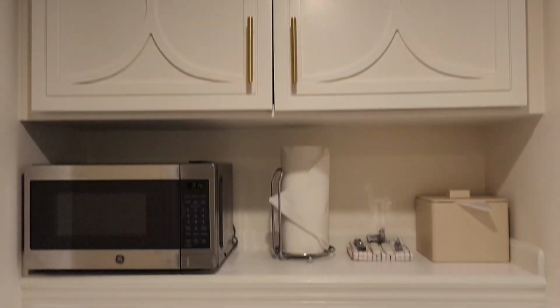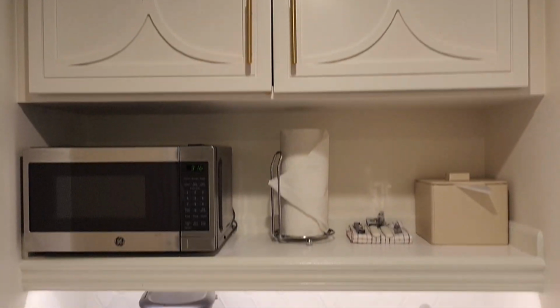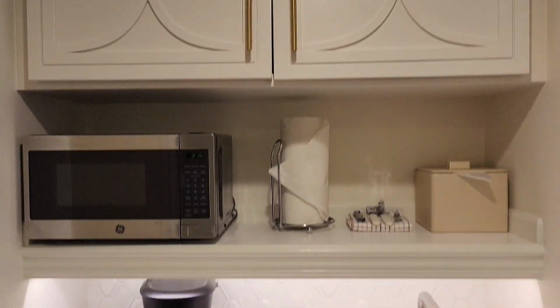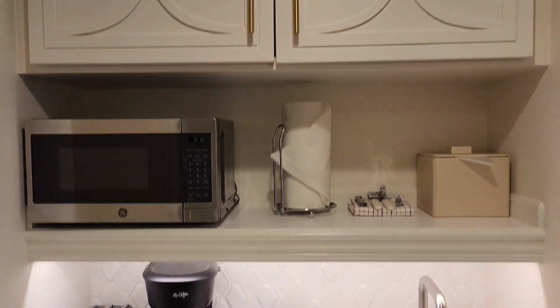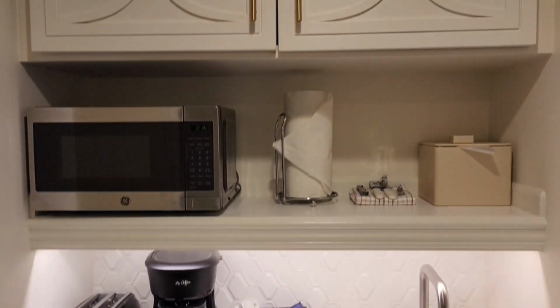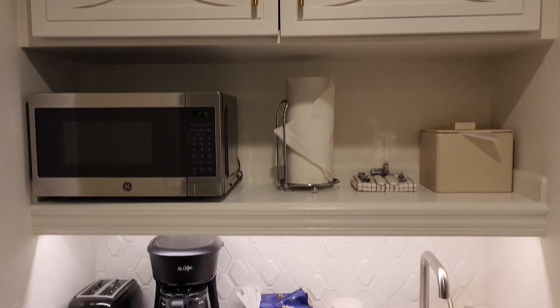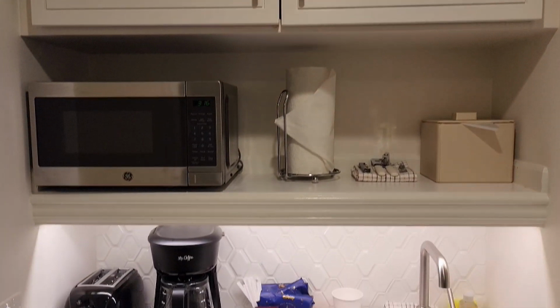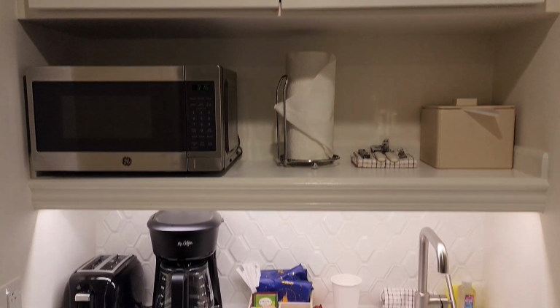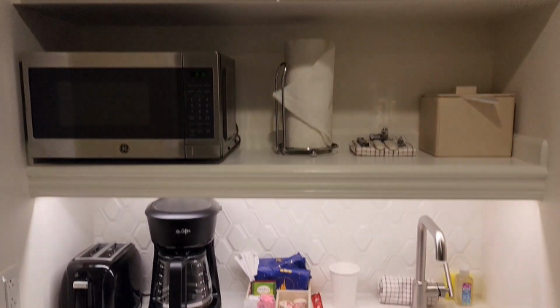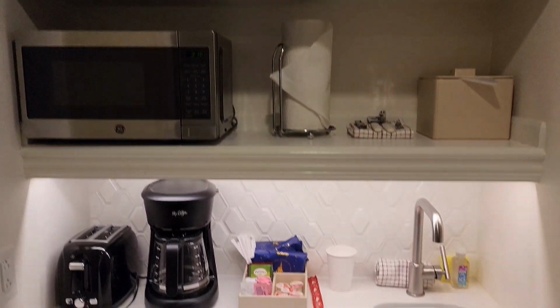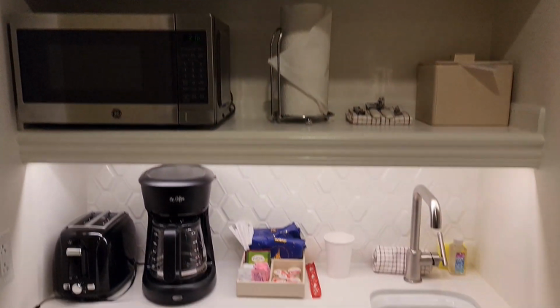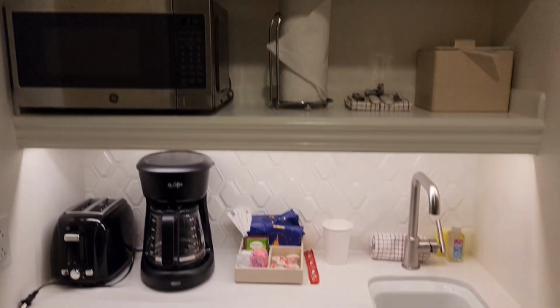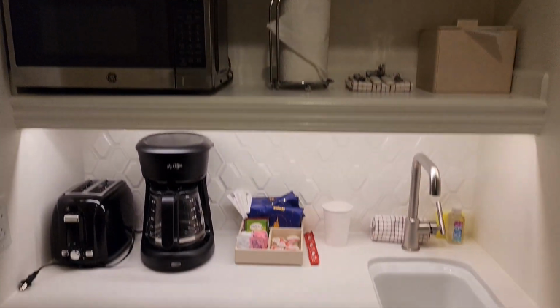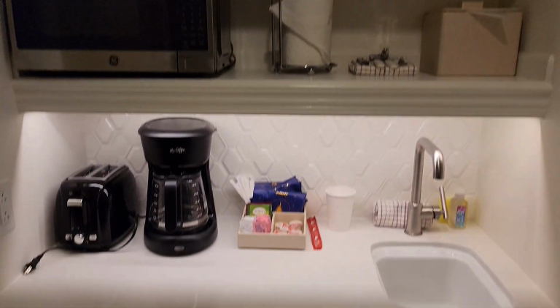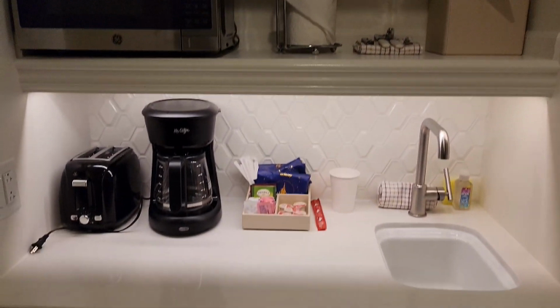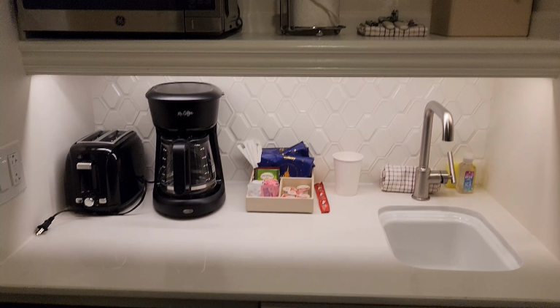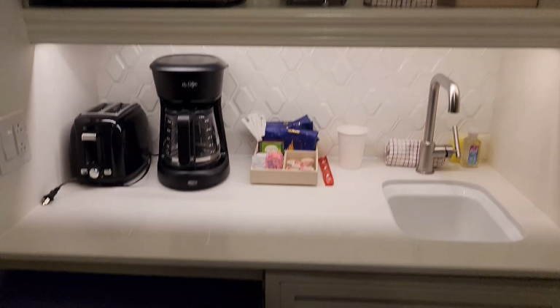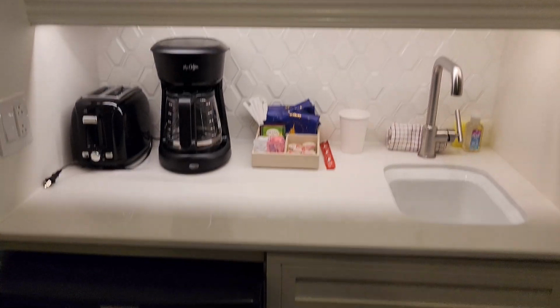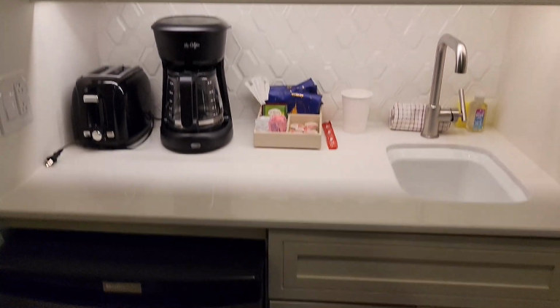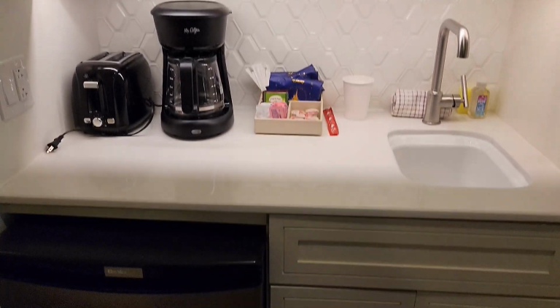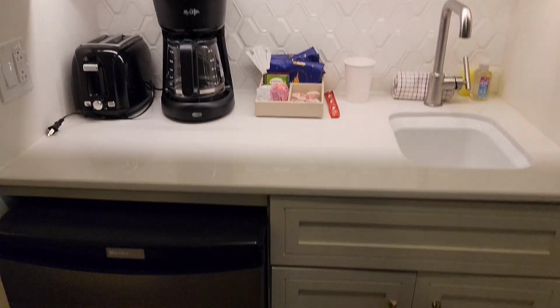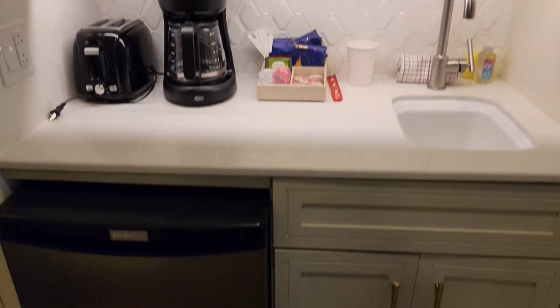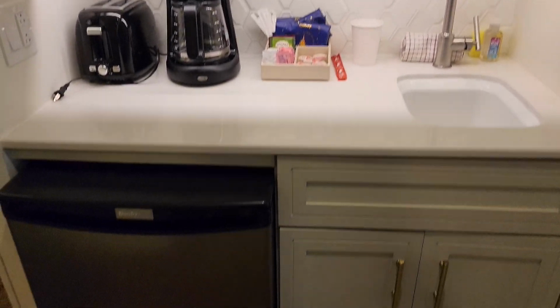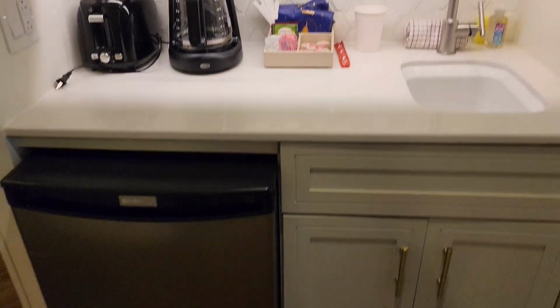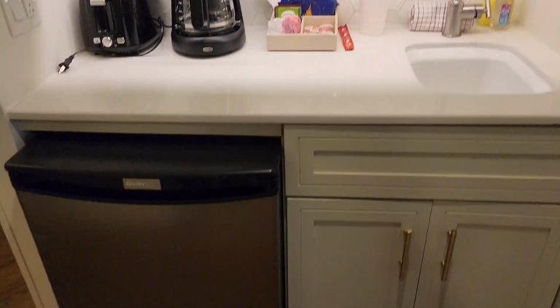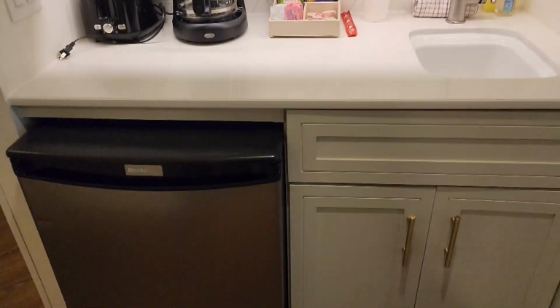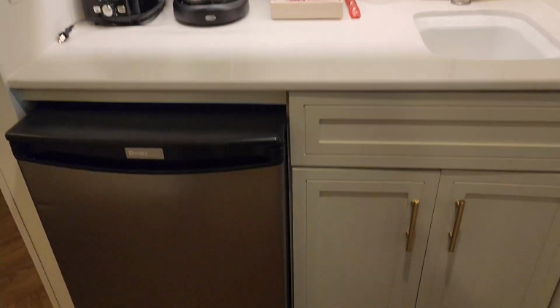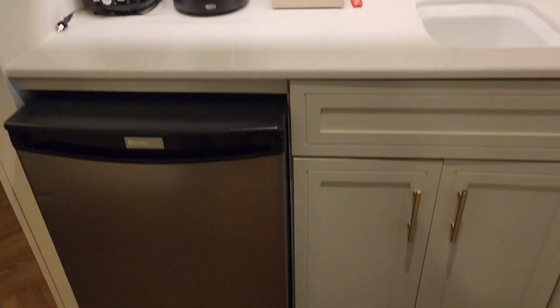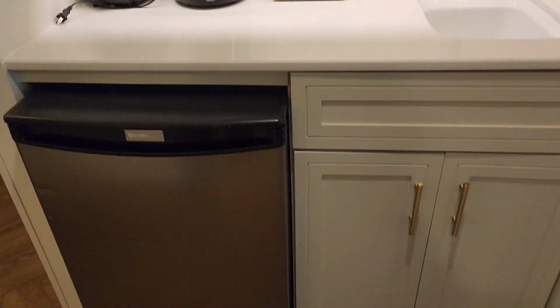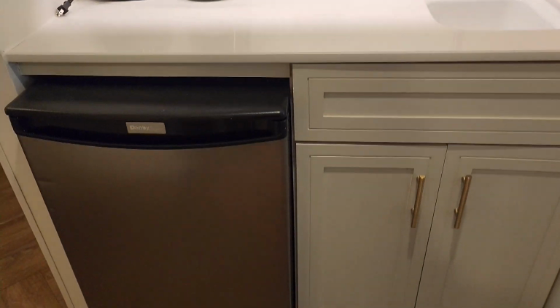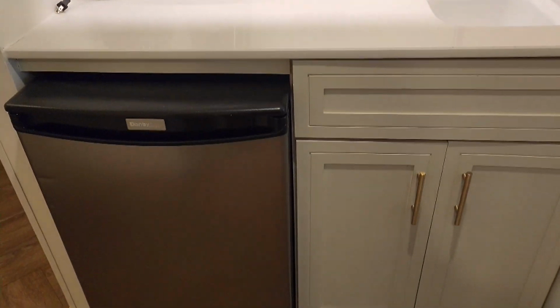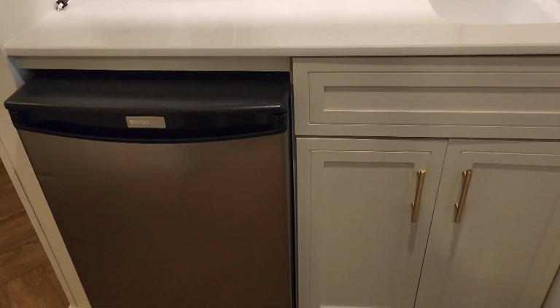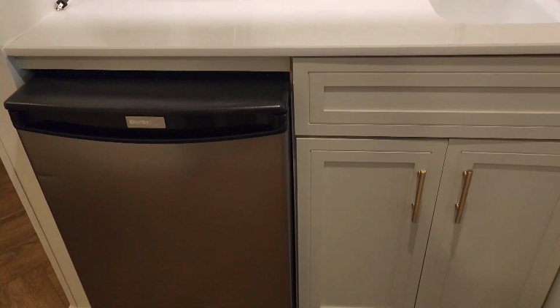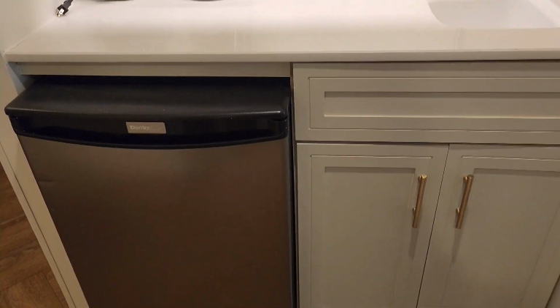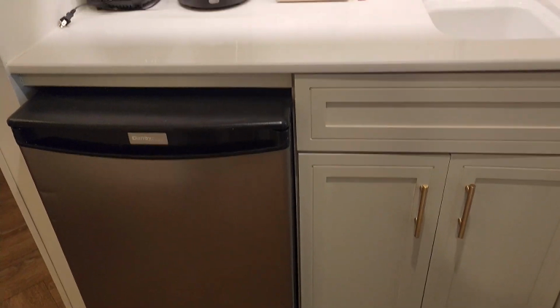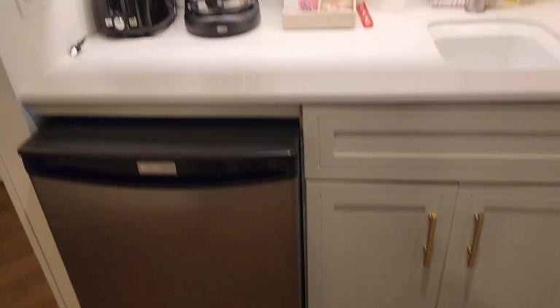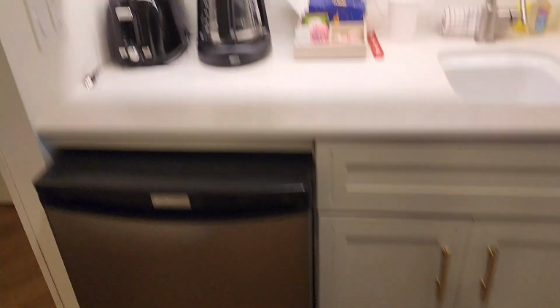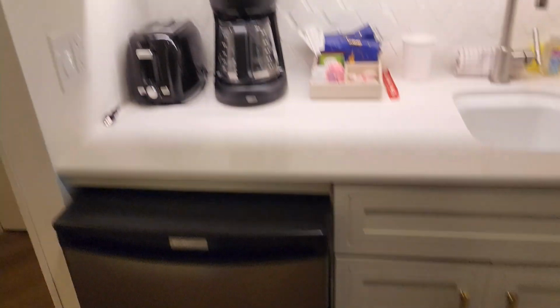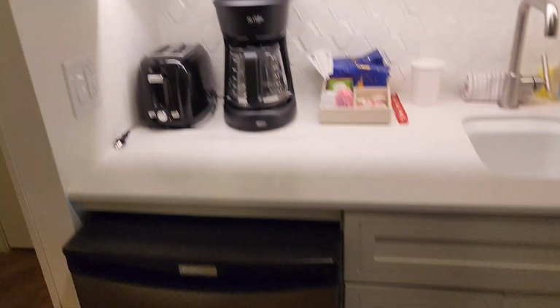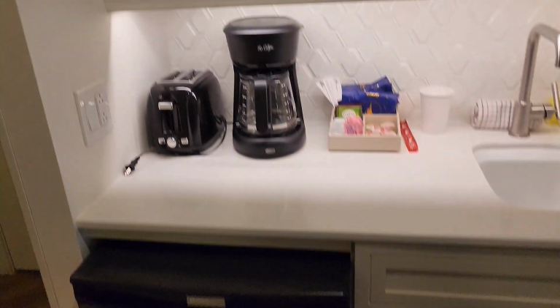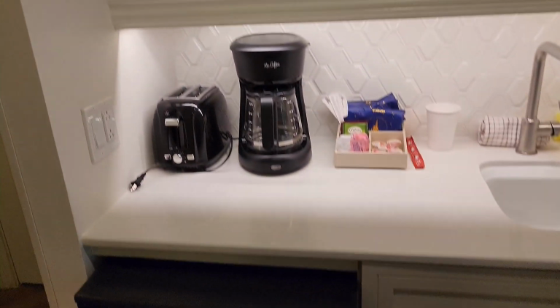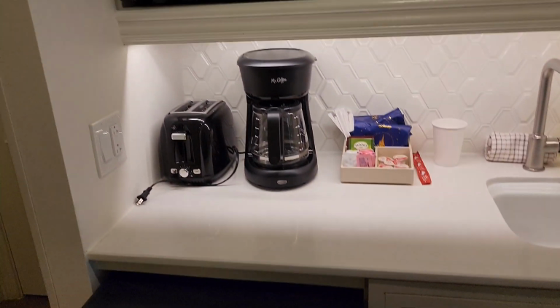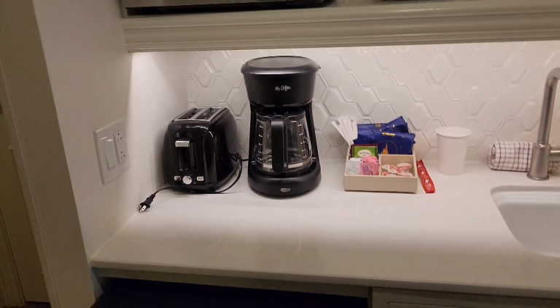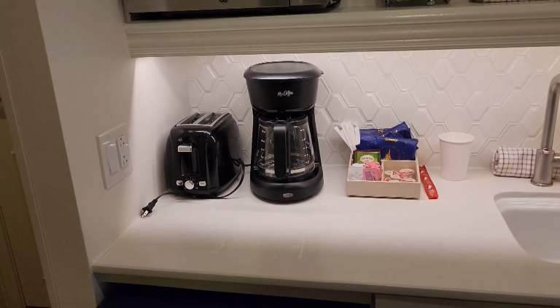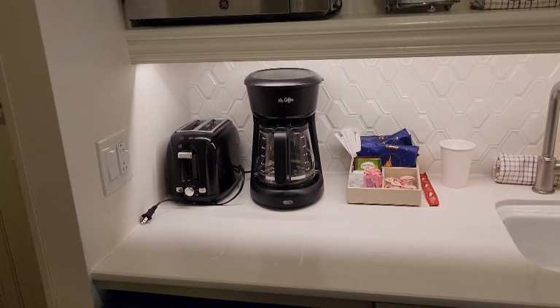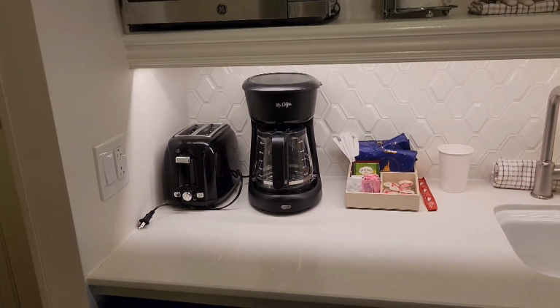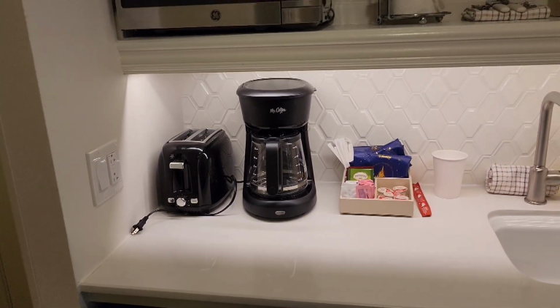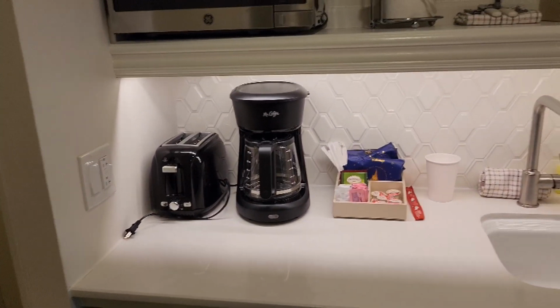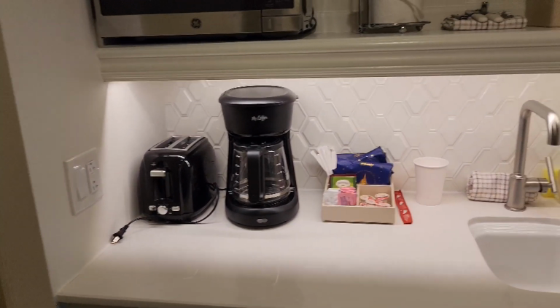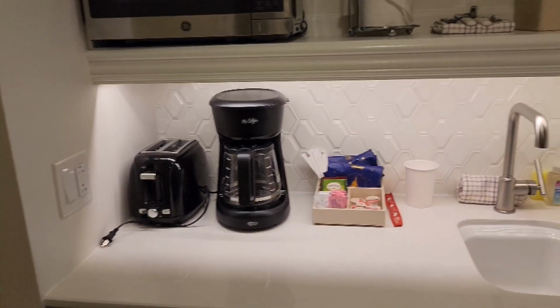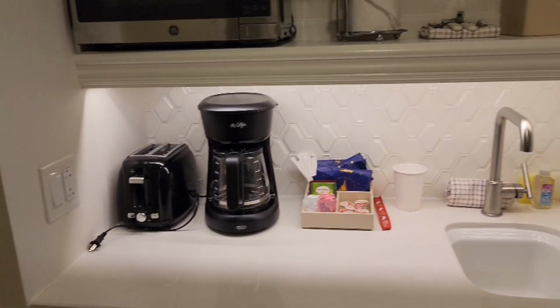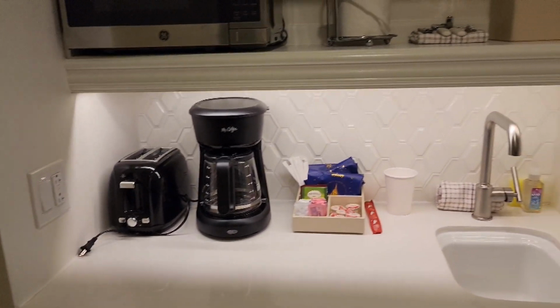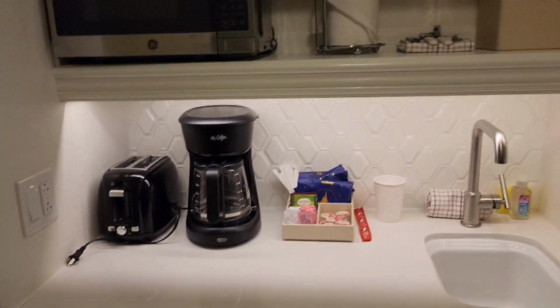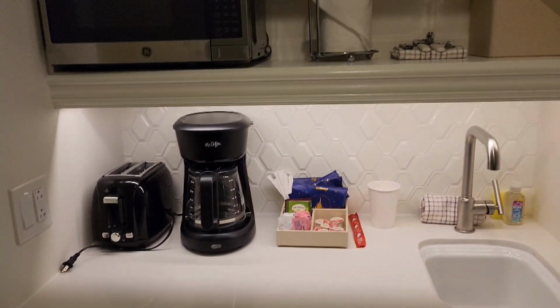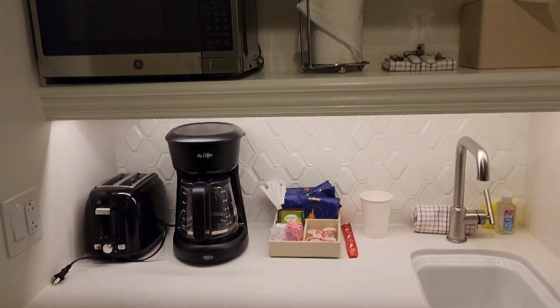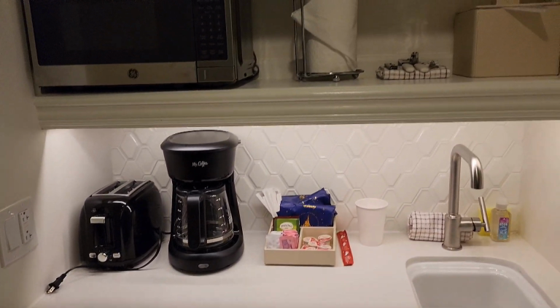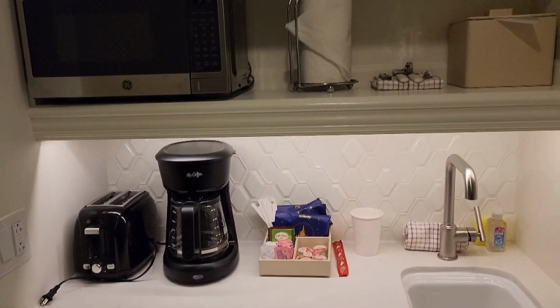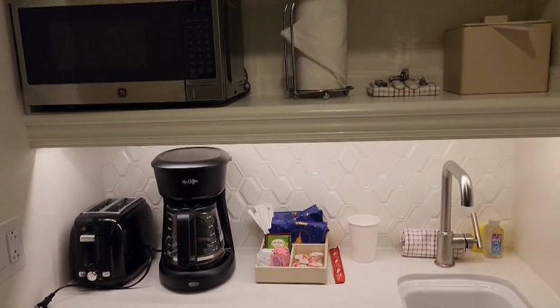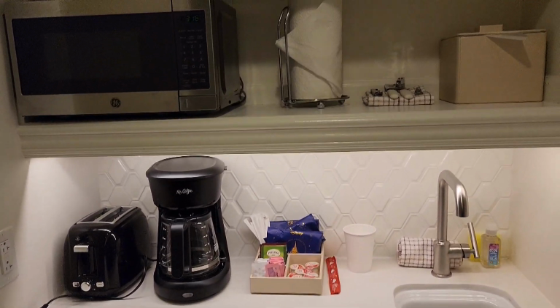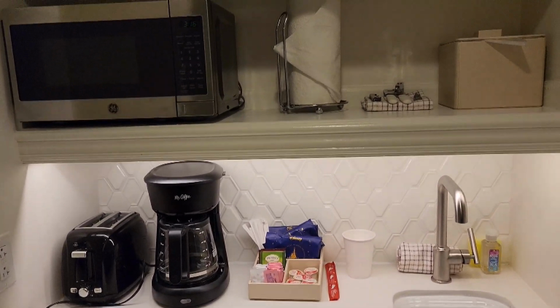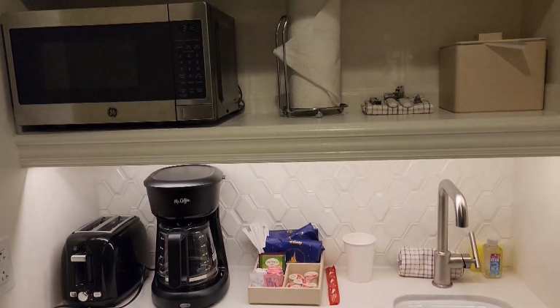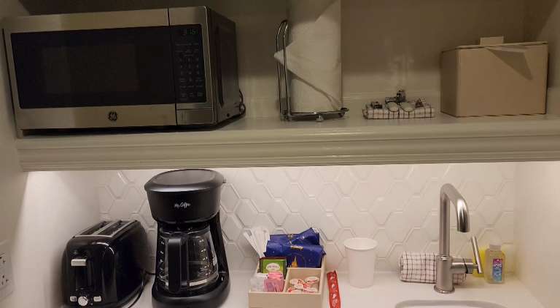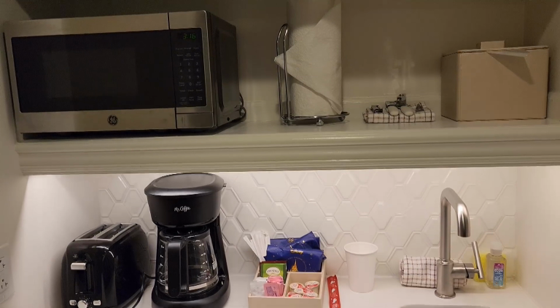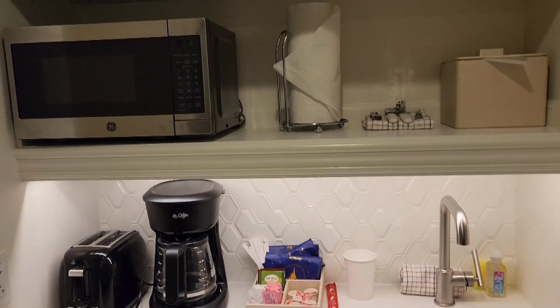Little kitchenette with a mini fridge, toaster, and coffee pot.